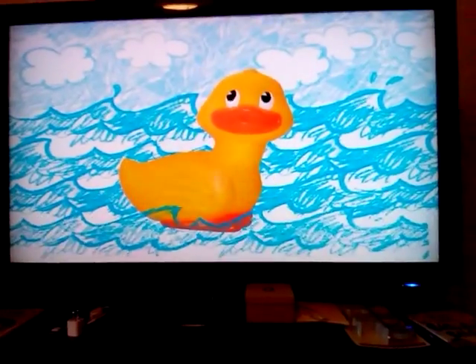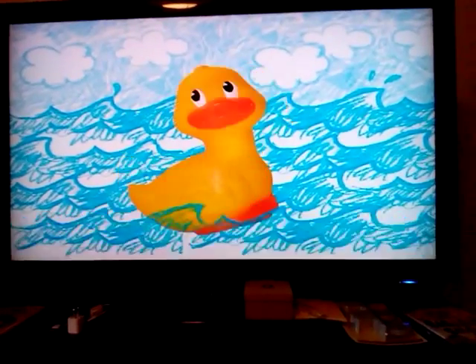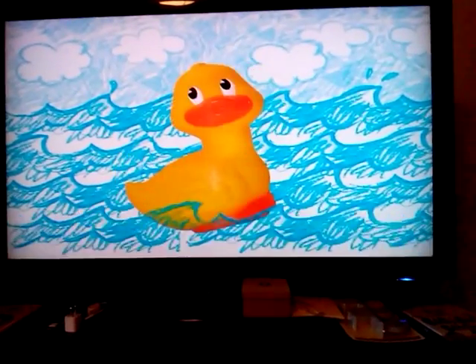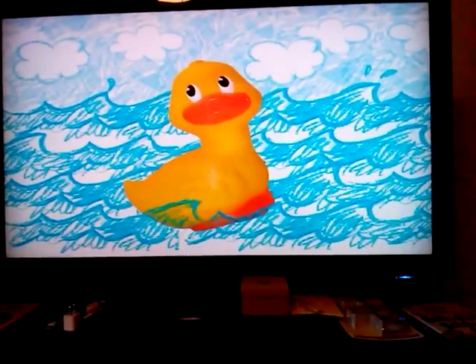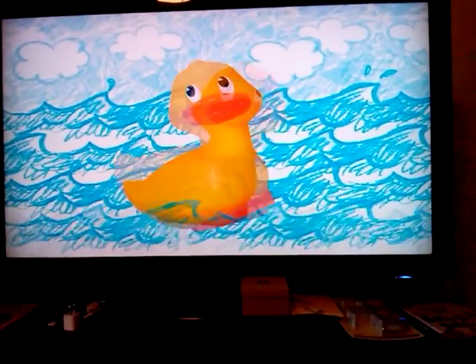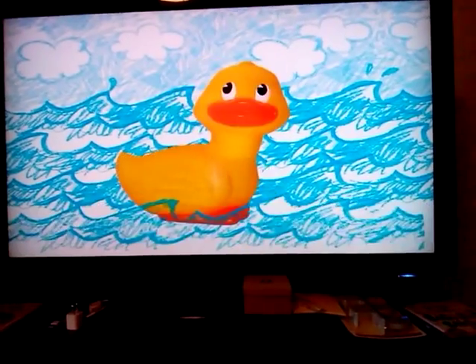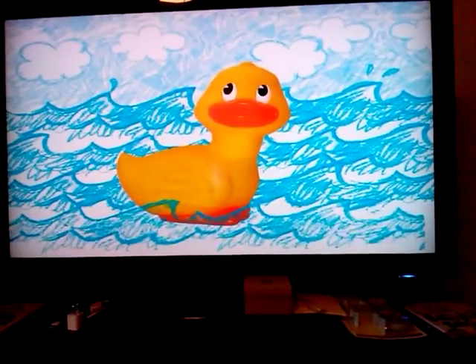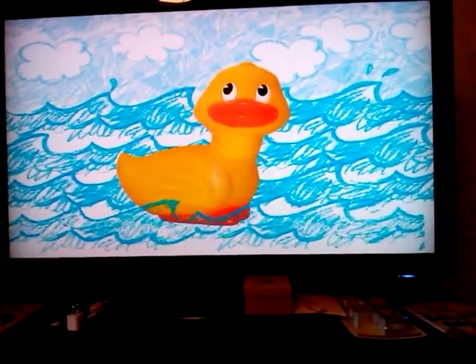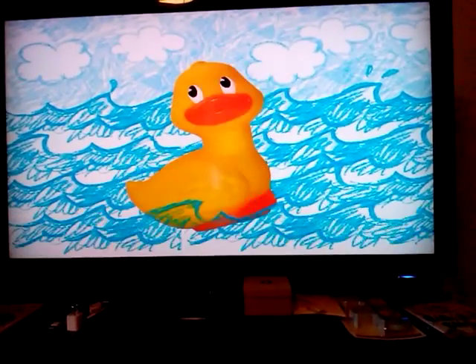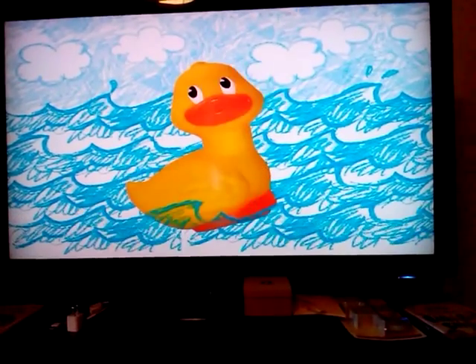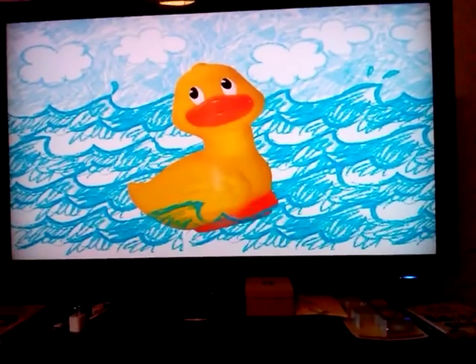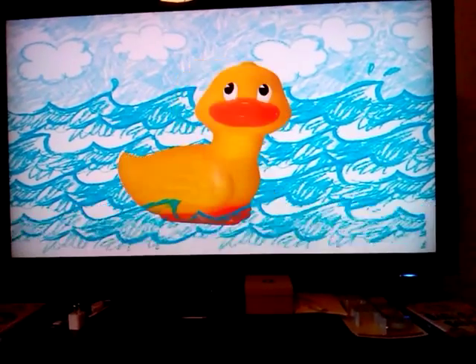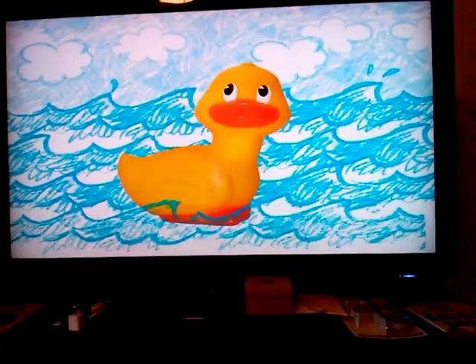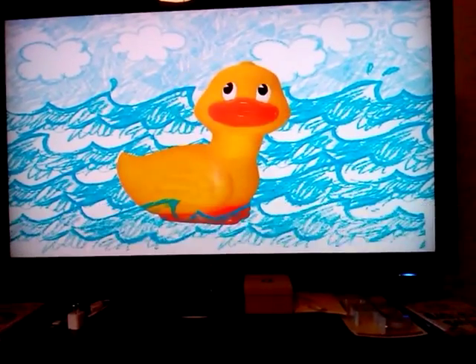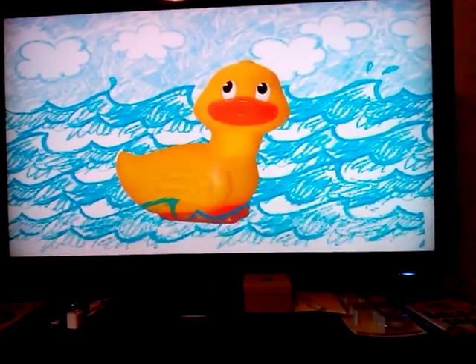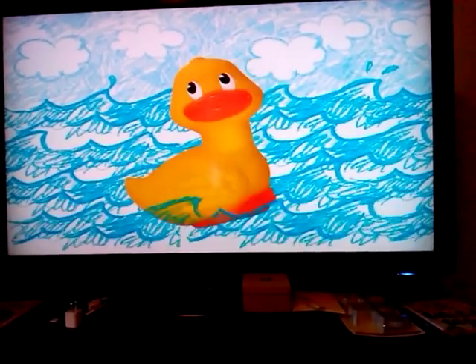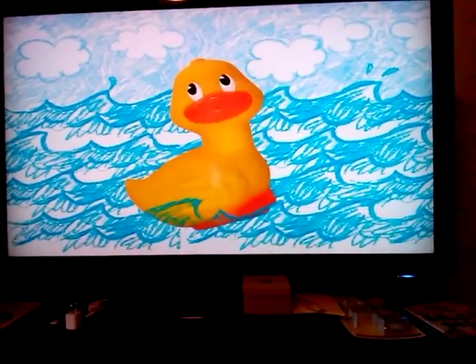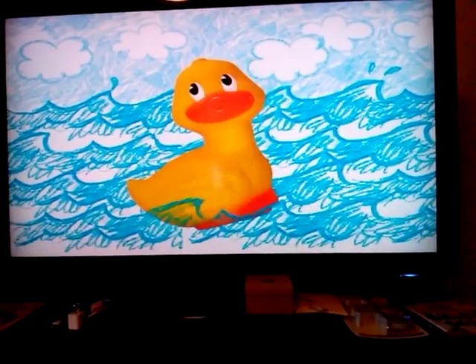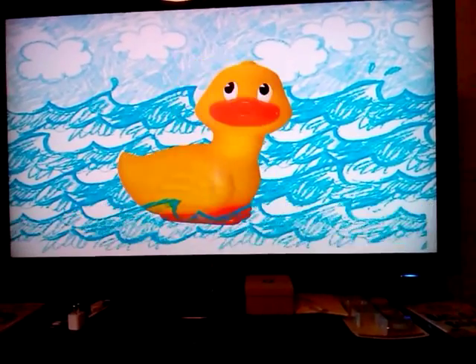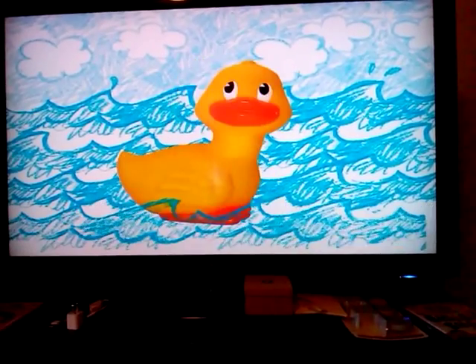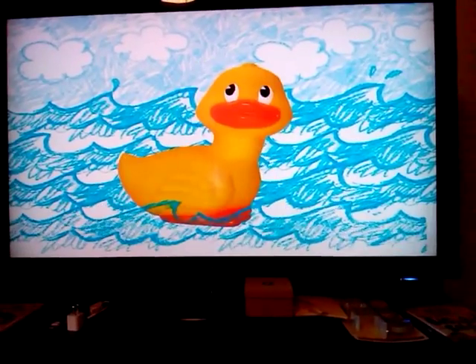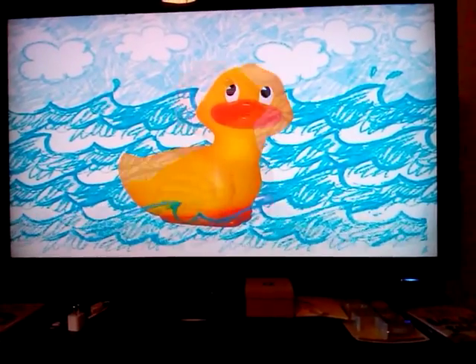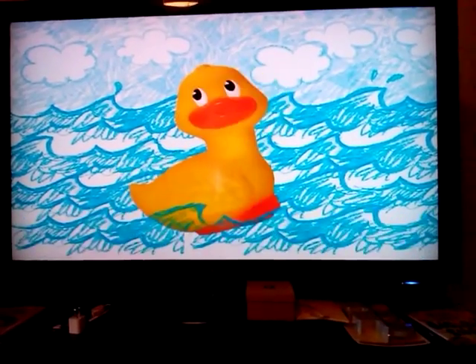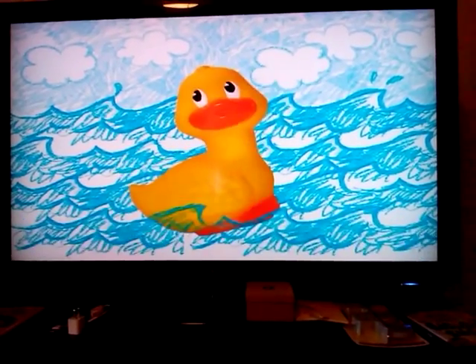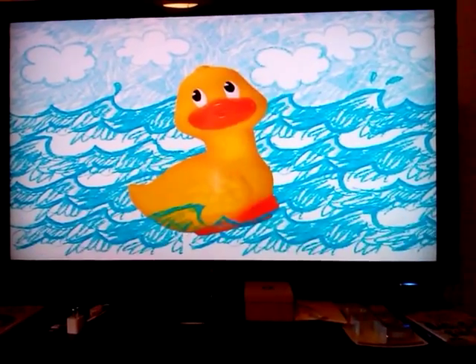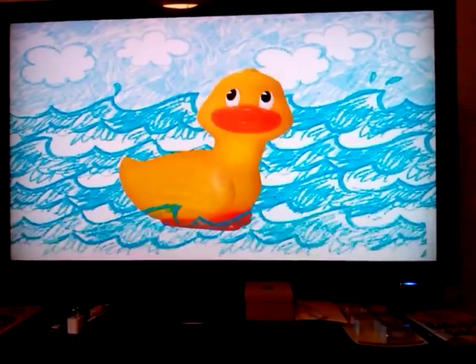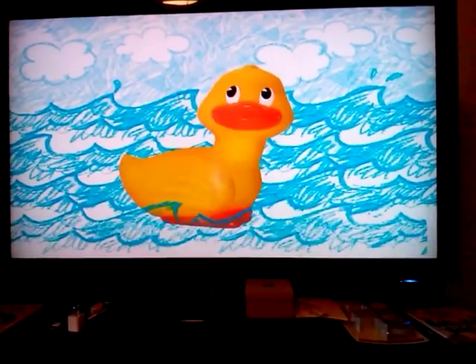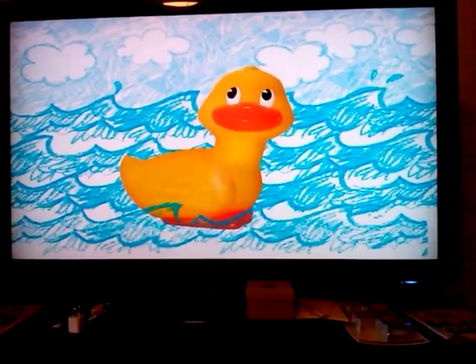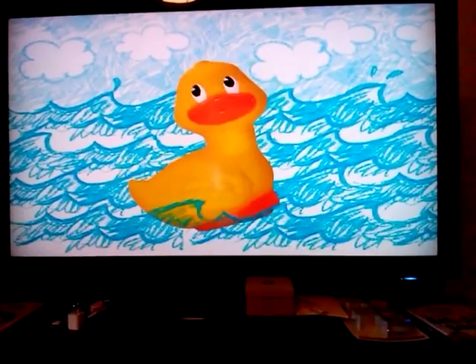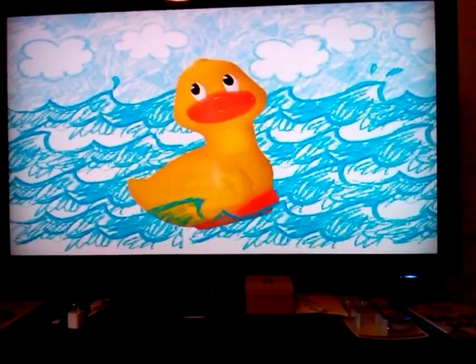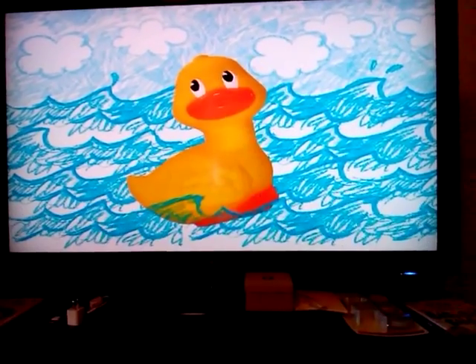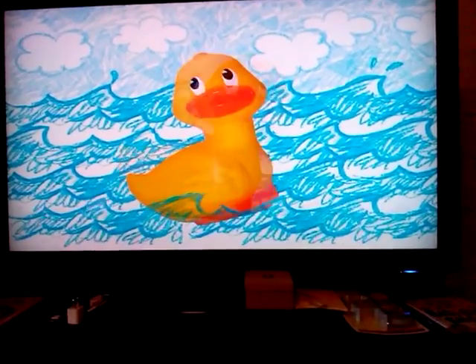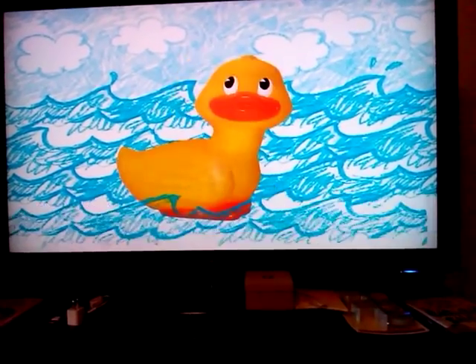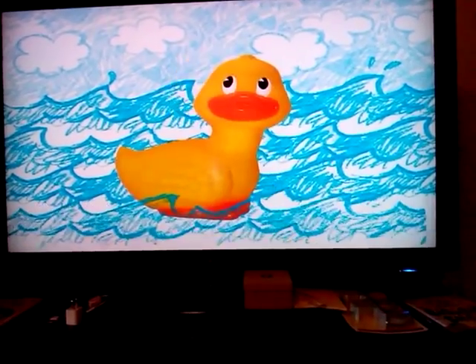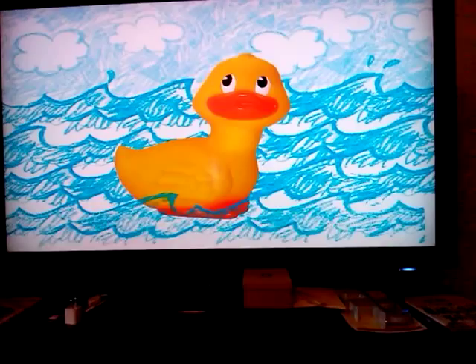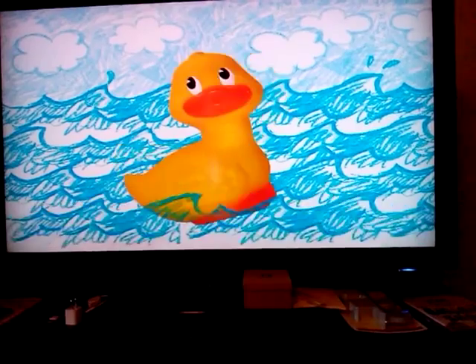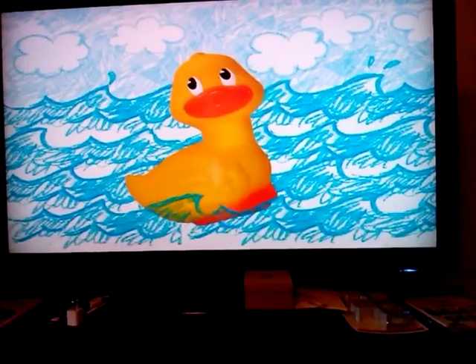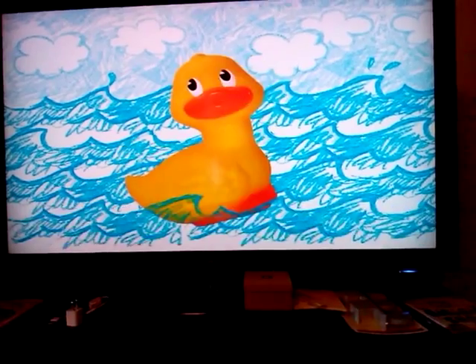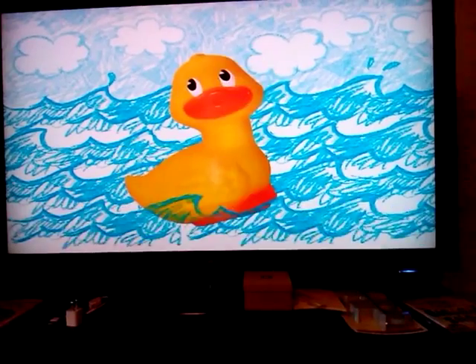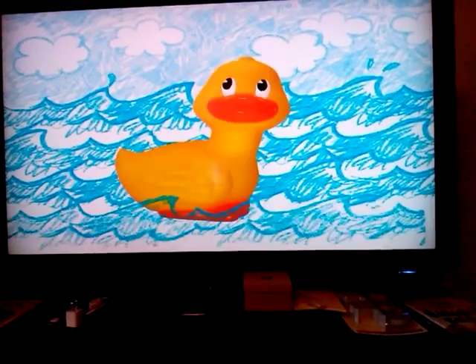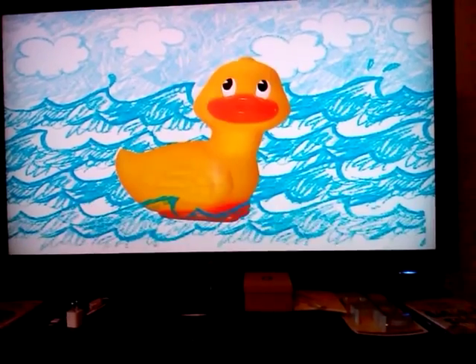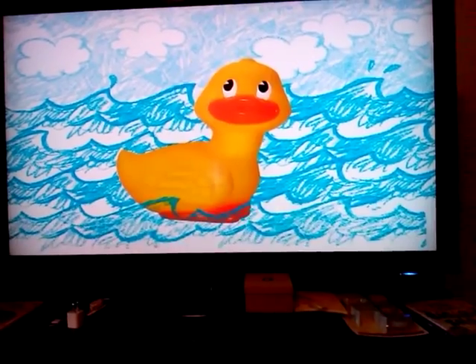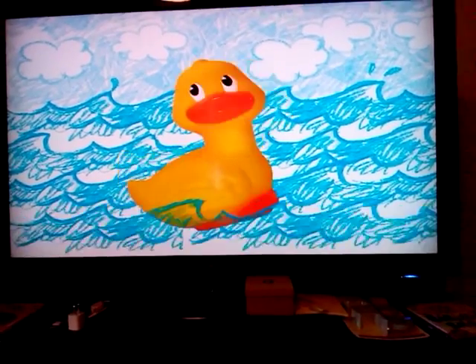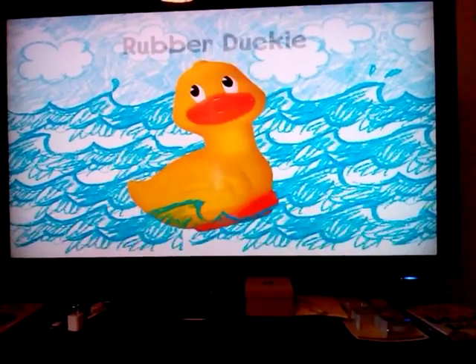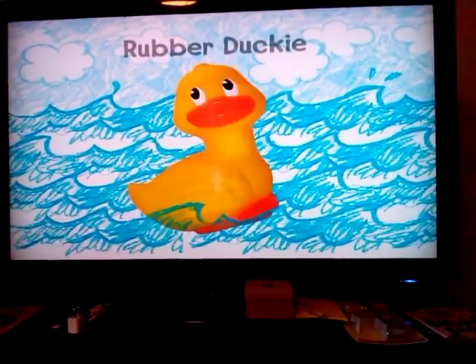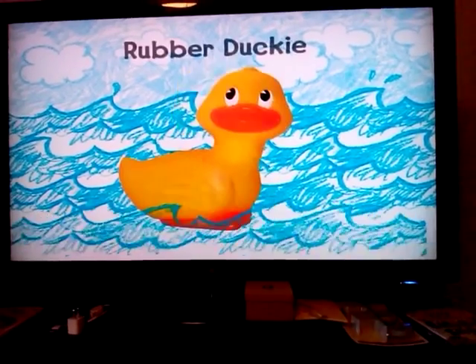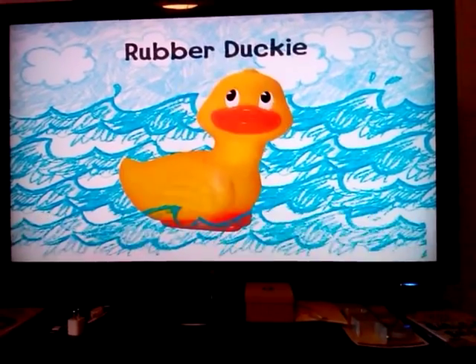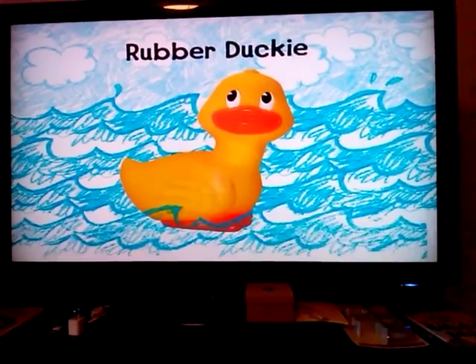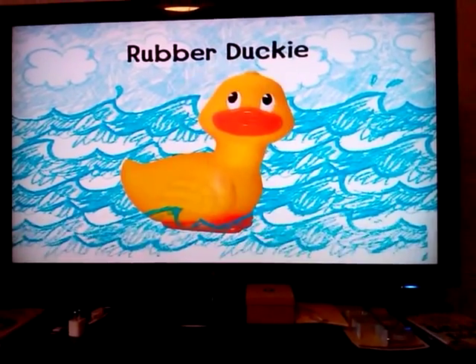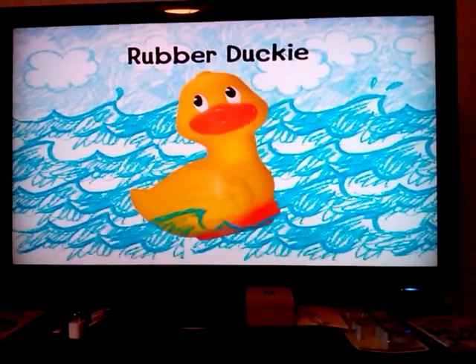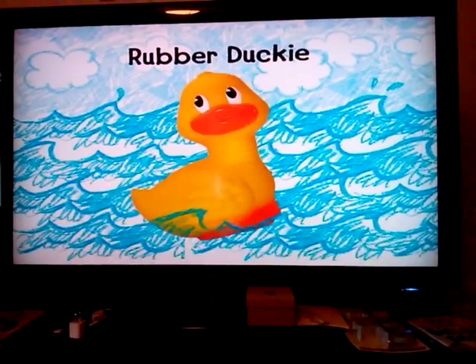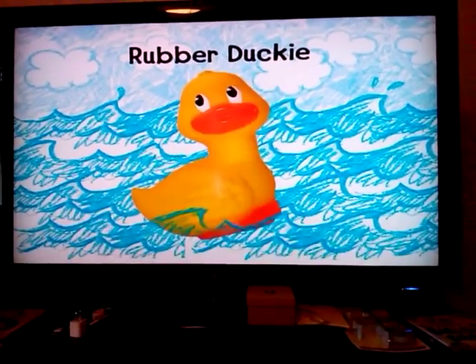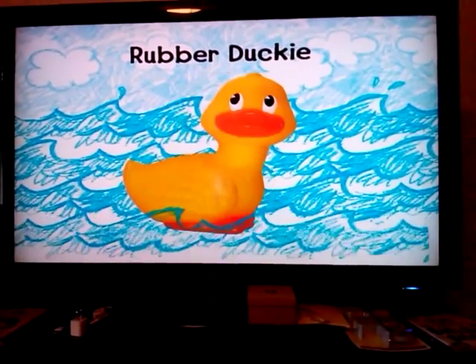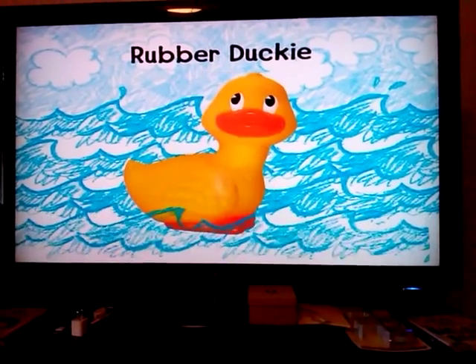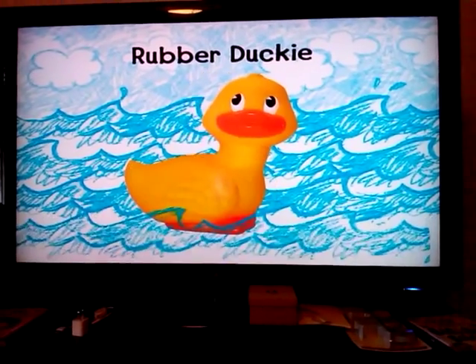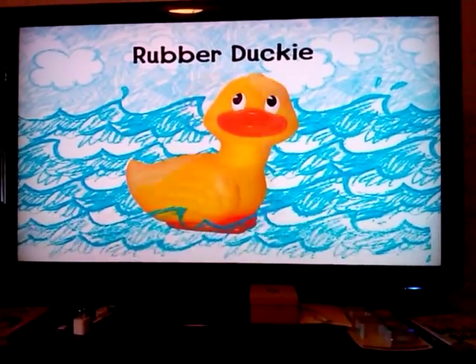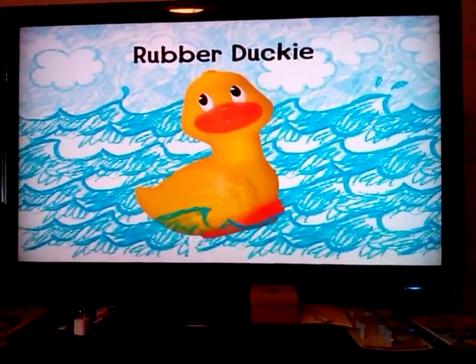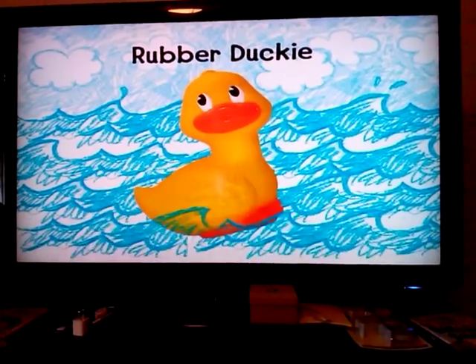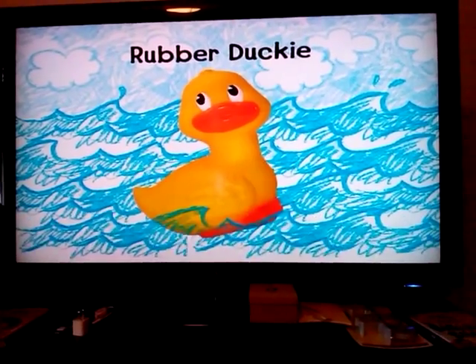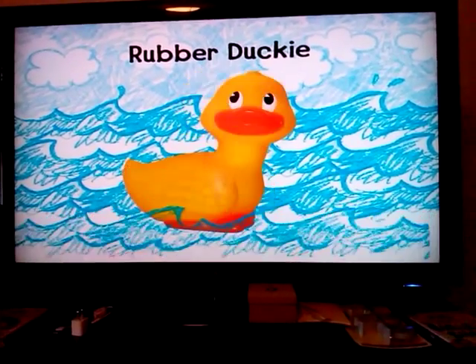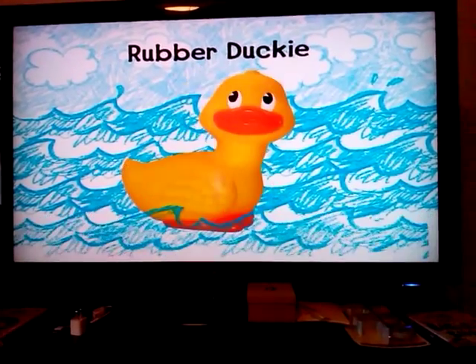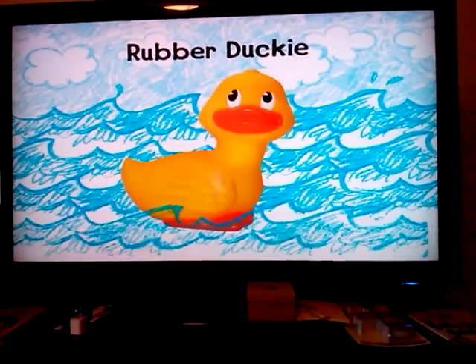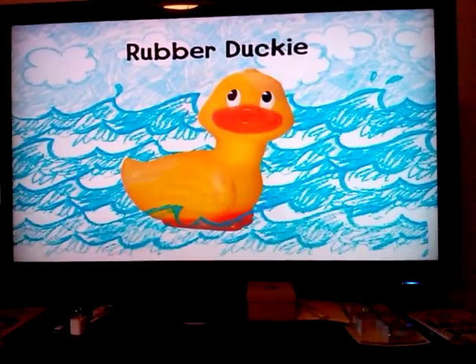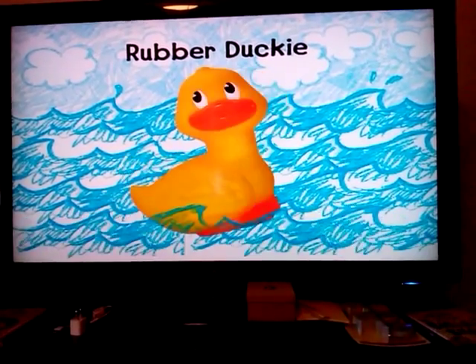What's yellow and cute and fun to play with in the tub? Squeak, squeak! It's rubber ducky!